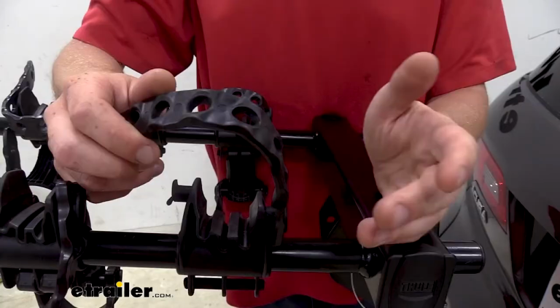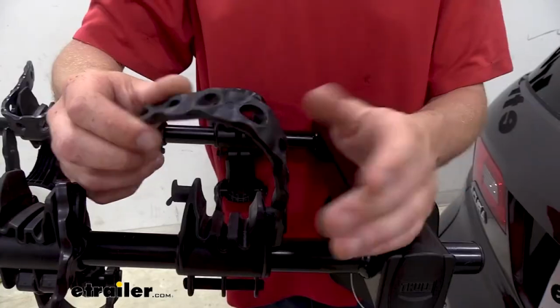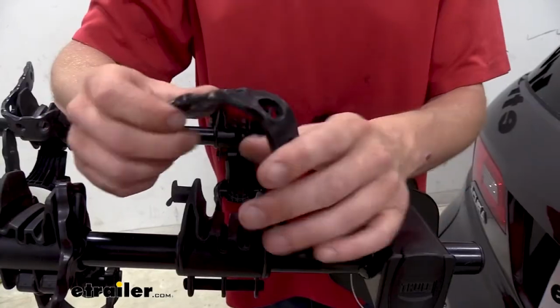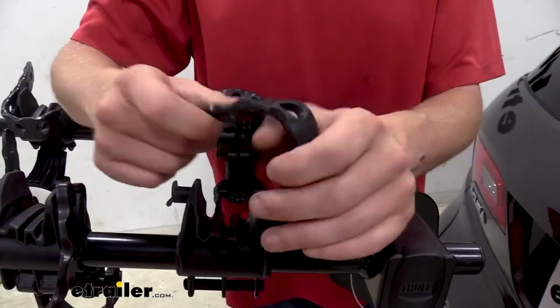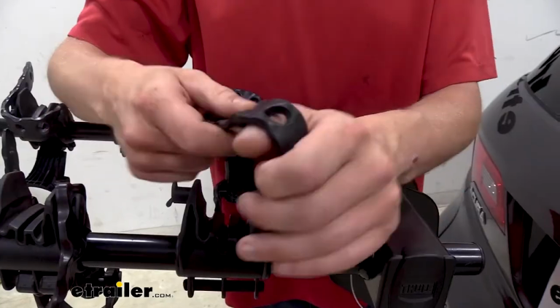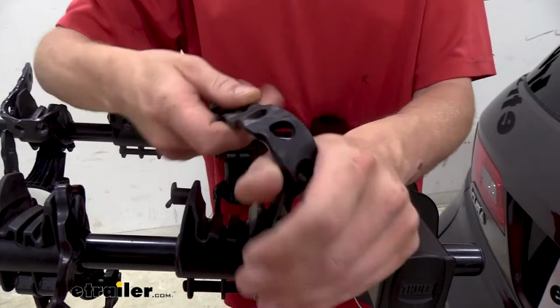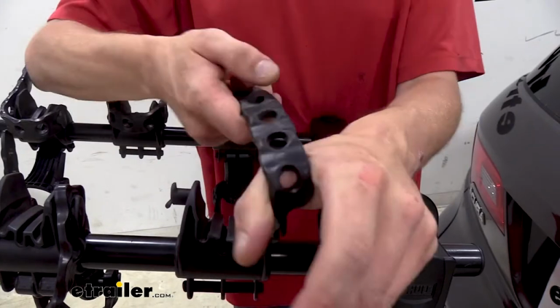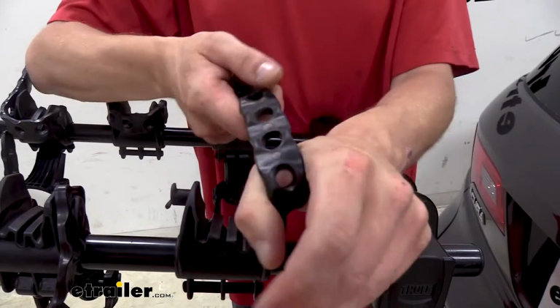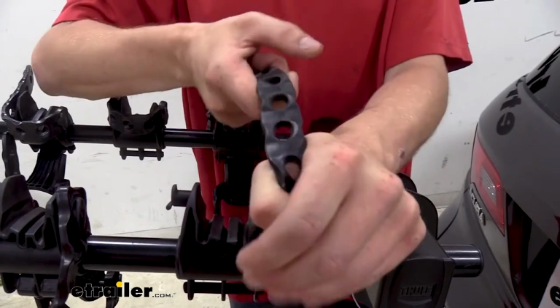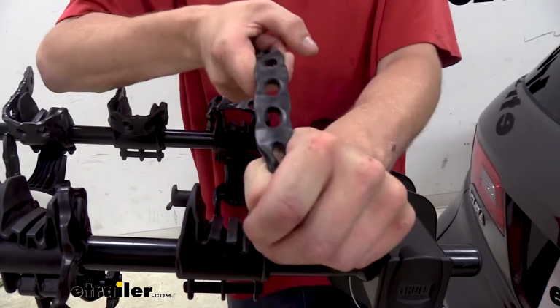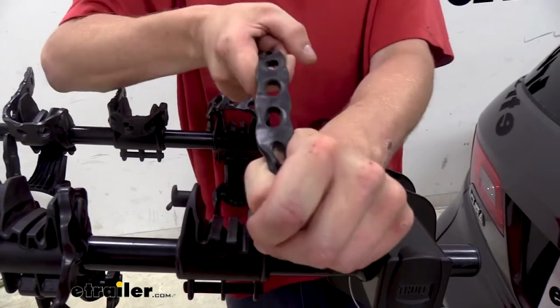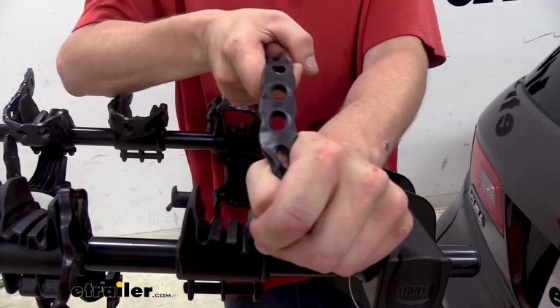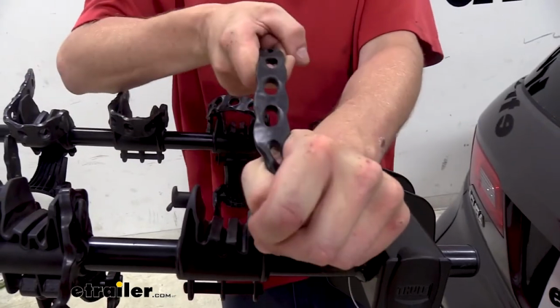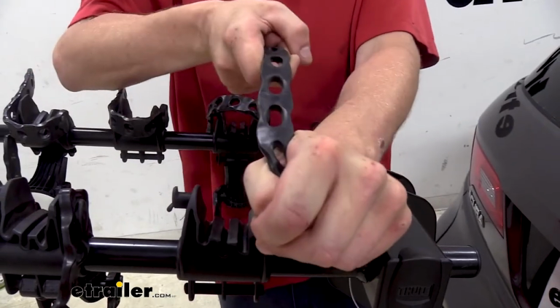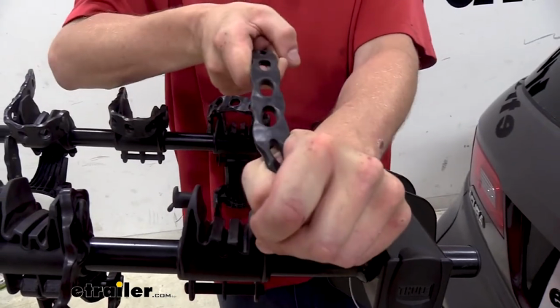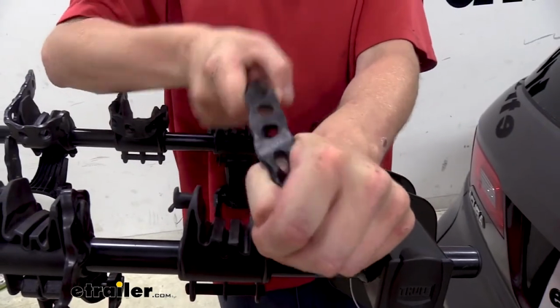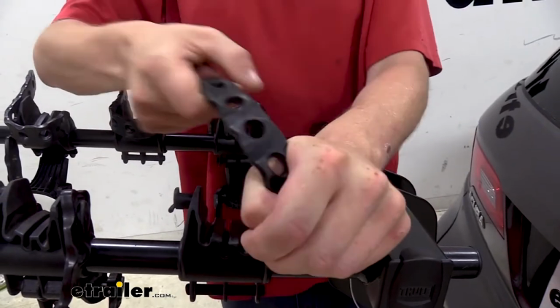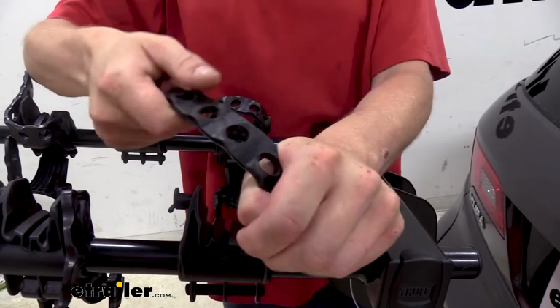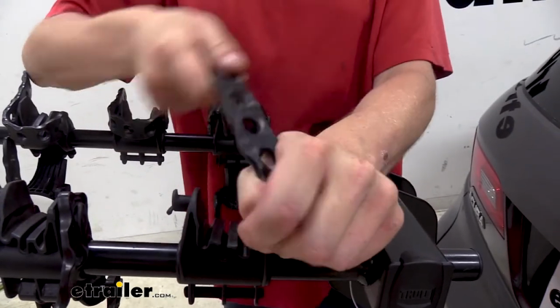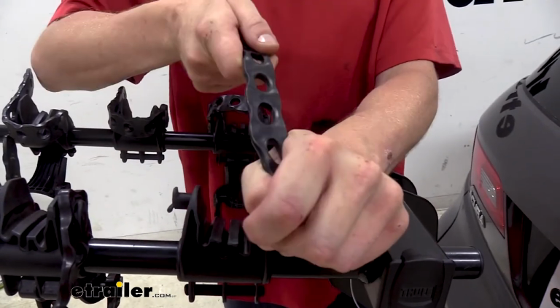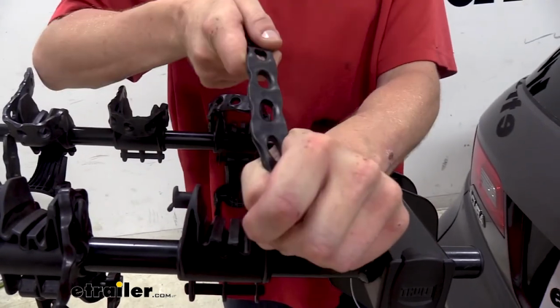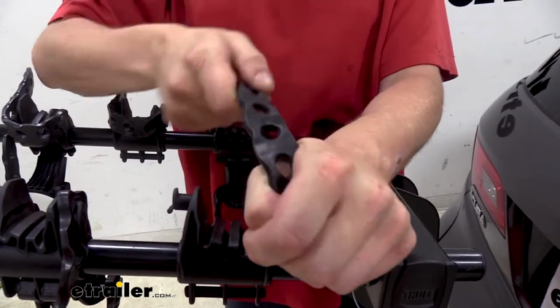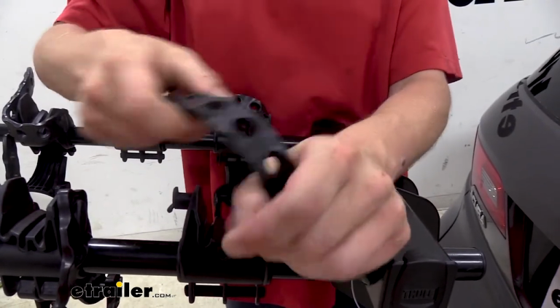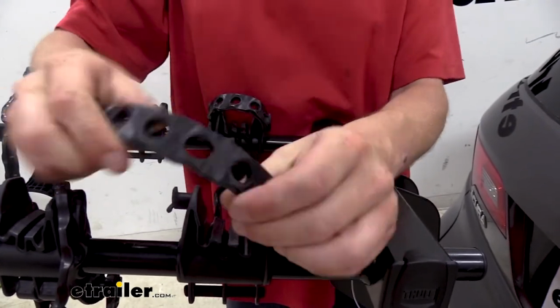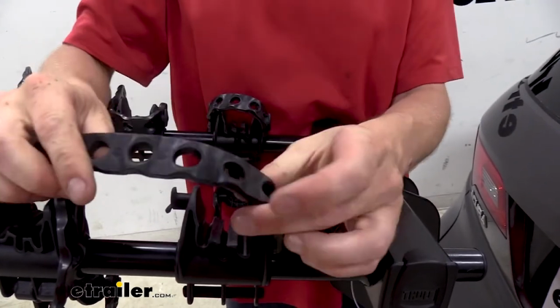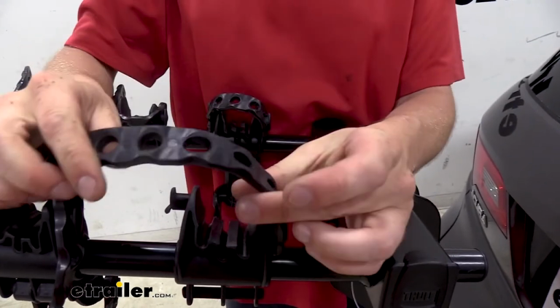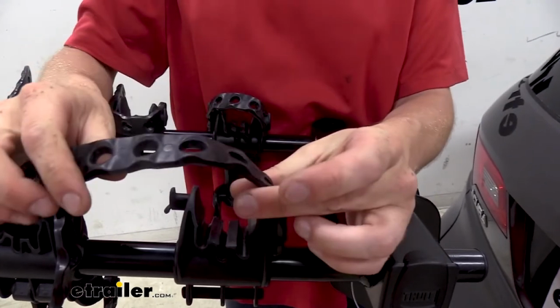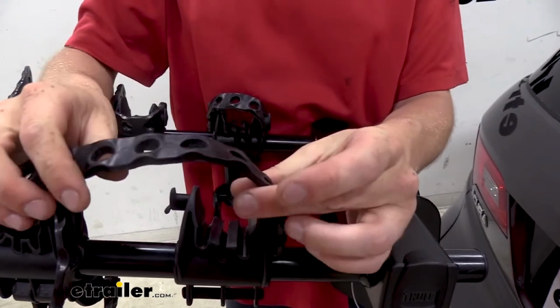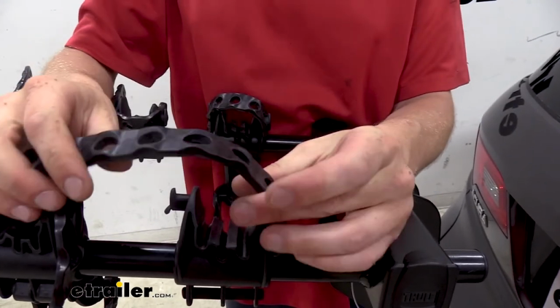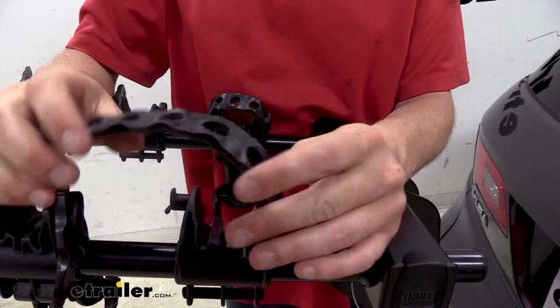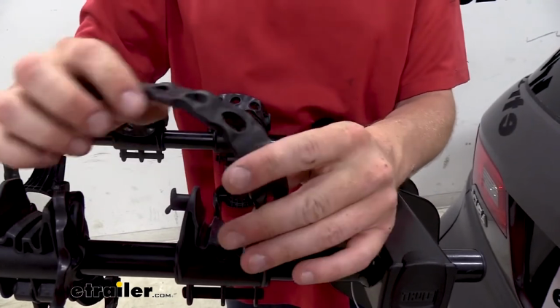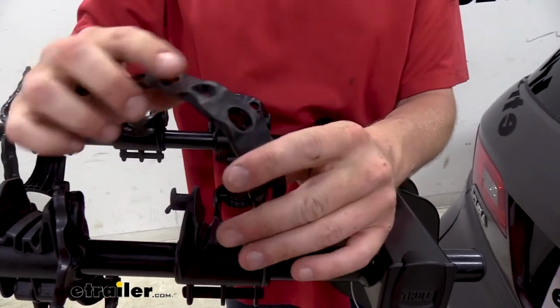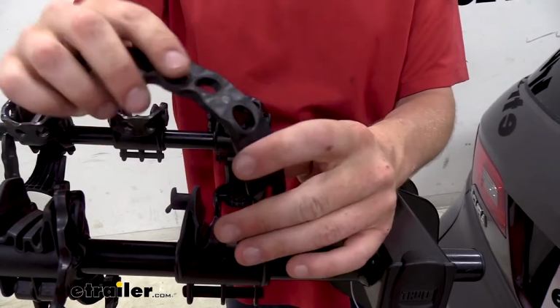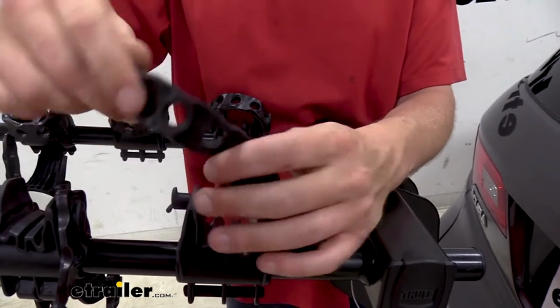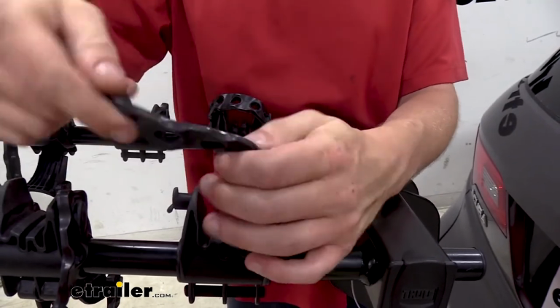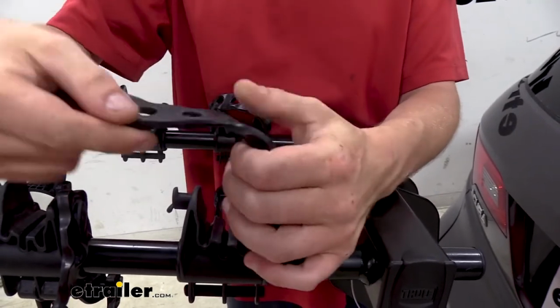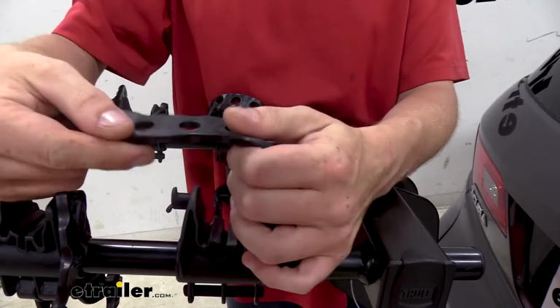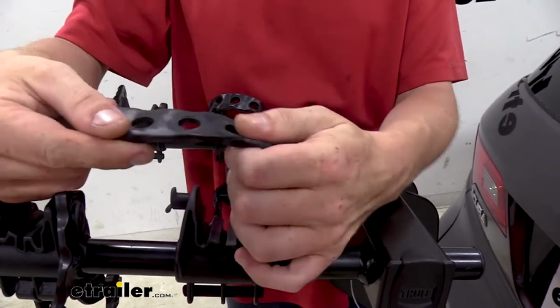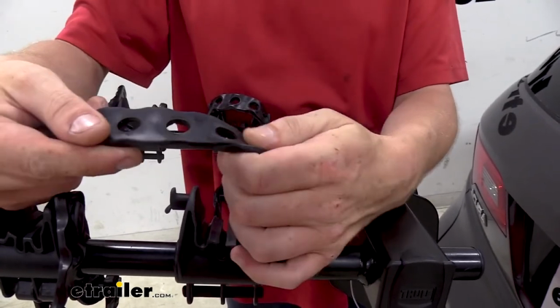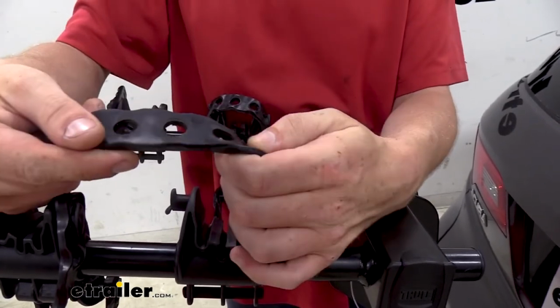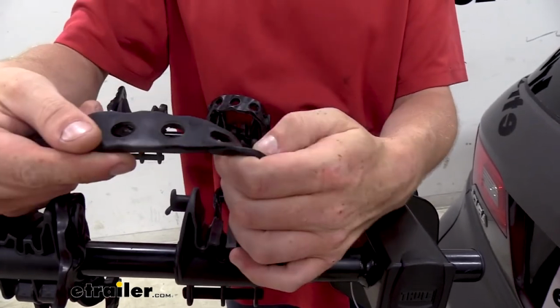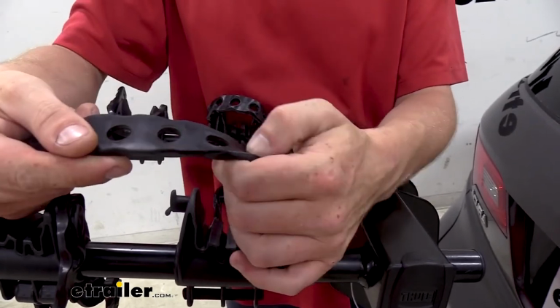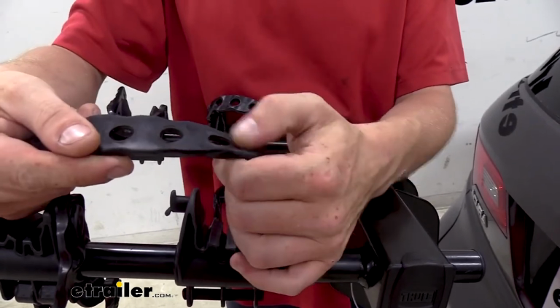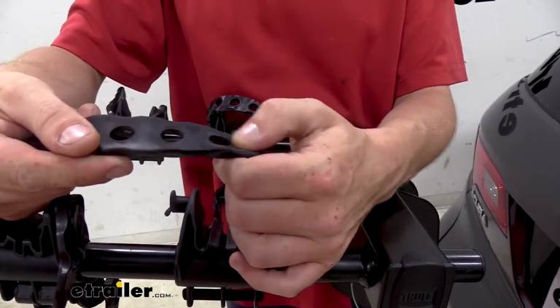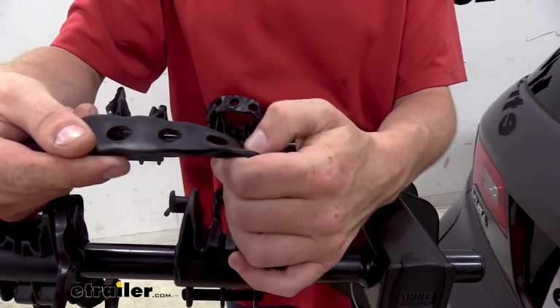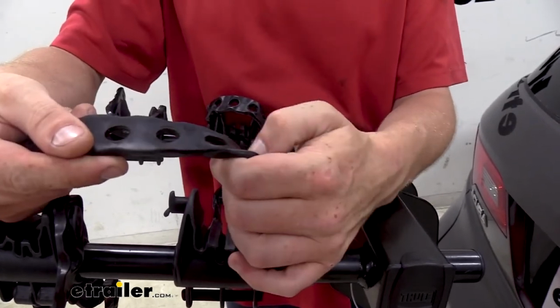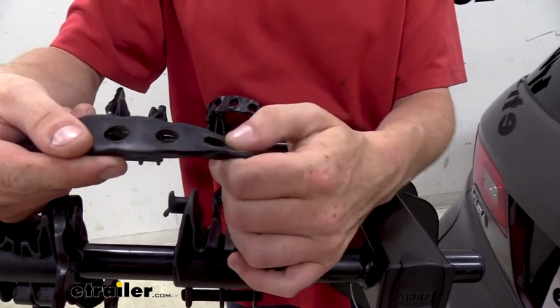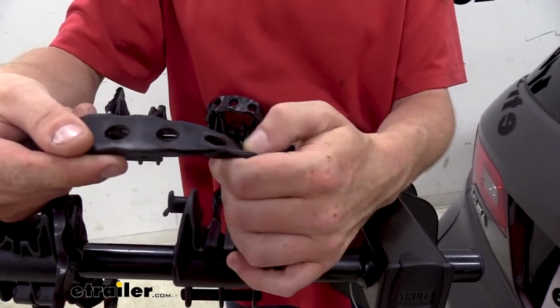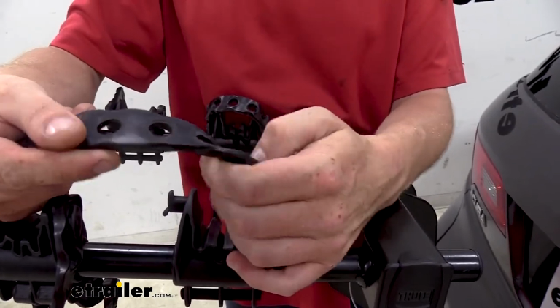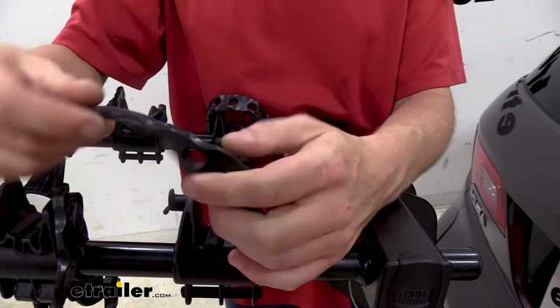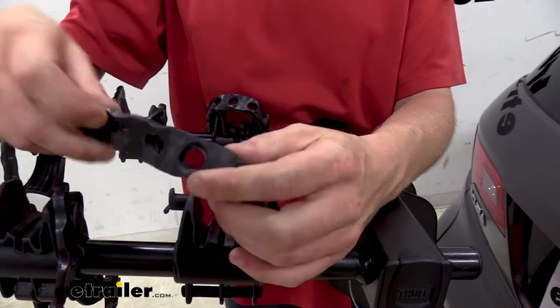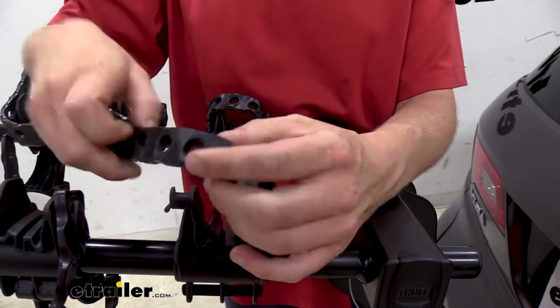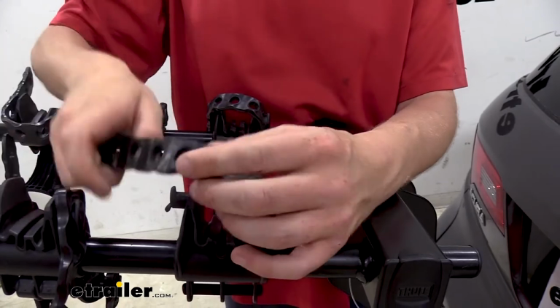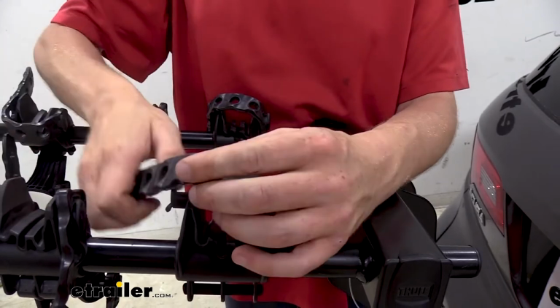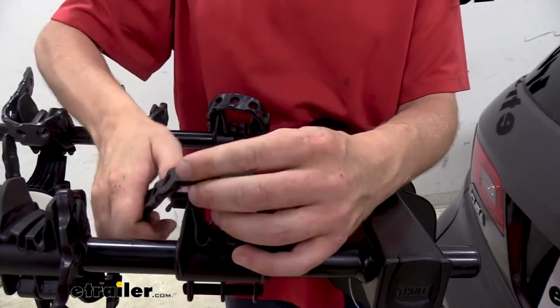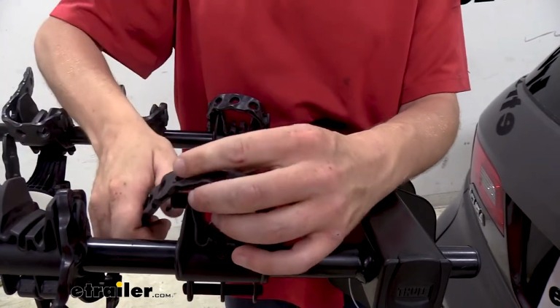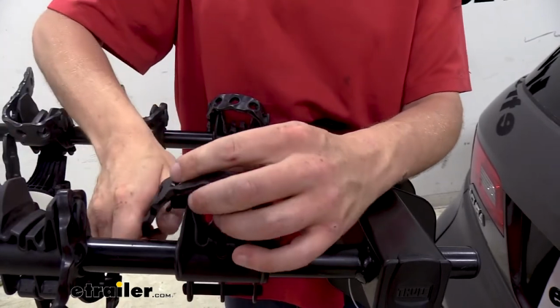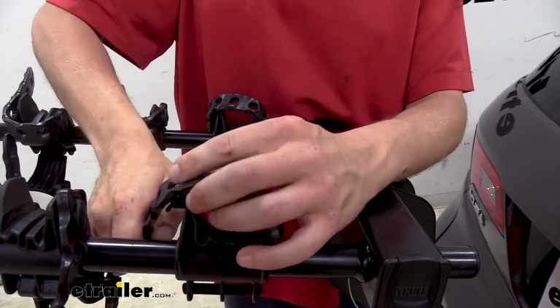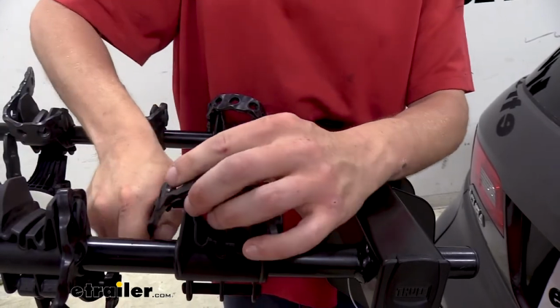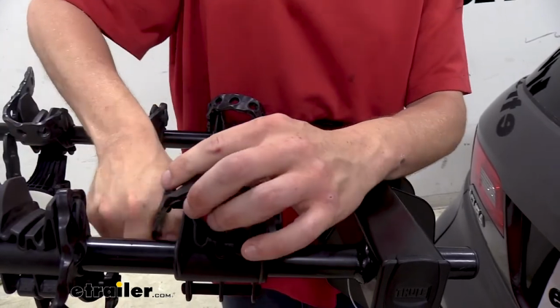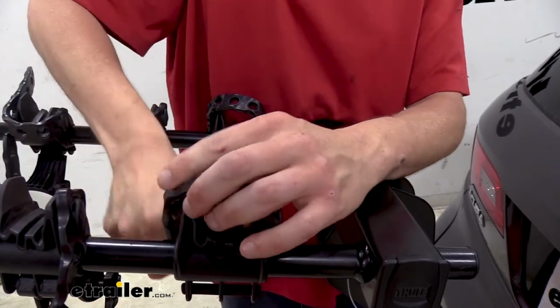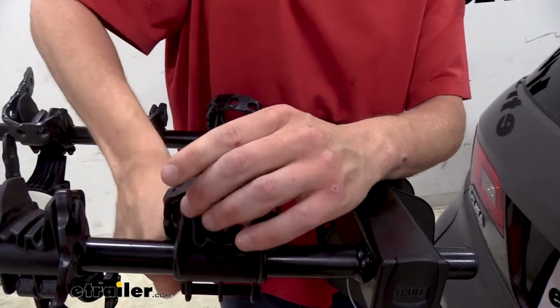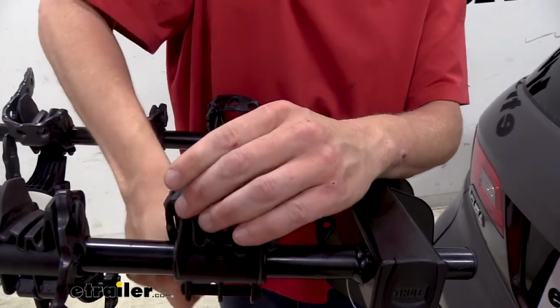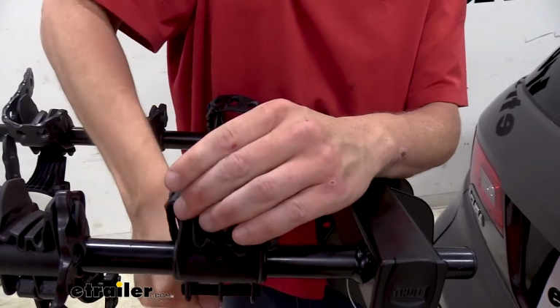Each strap is going to be a rubberized material that stretches, ensuring that it holds your bike in place and that it won't cause any scratches to the finish on your bike.